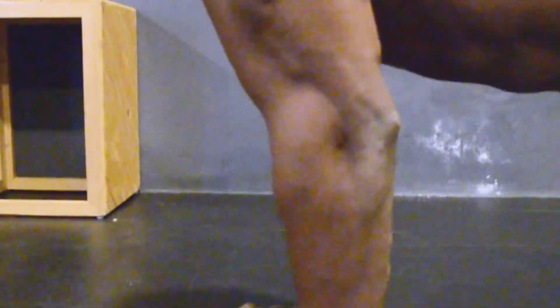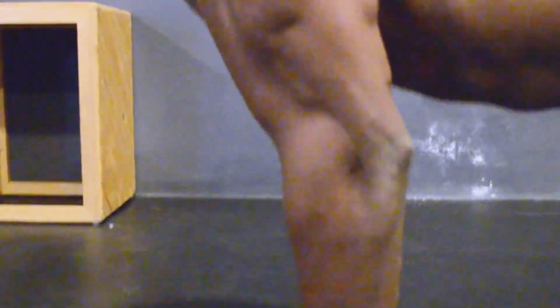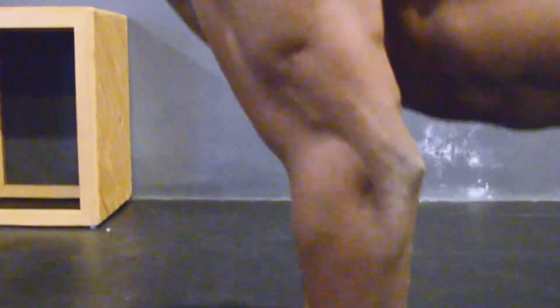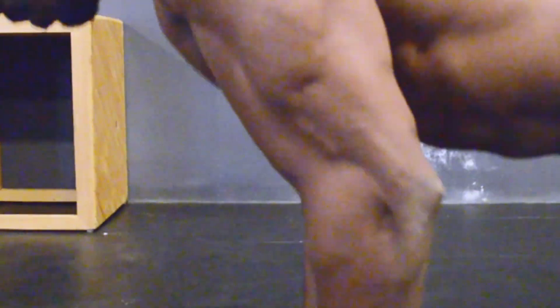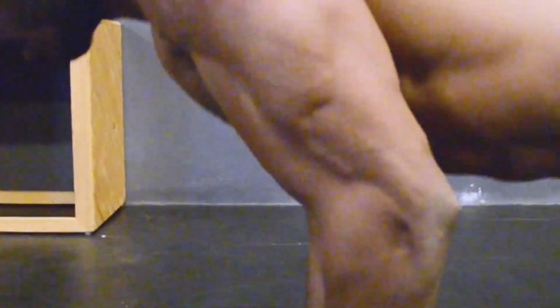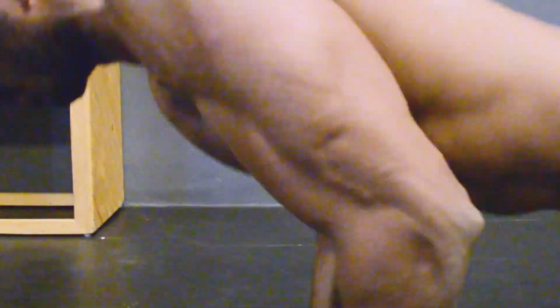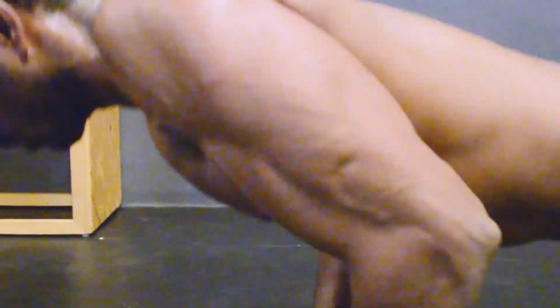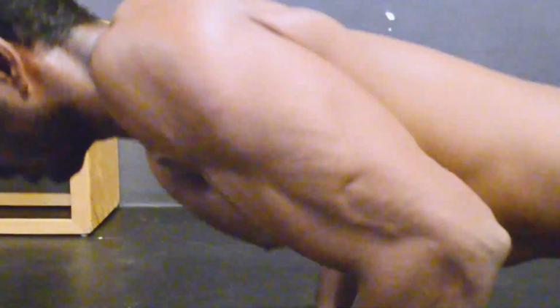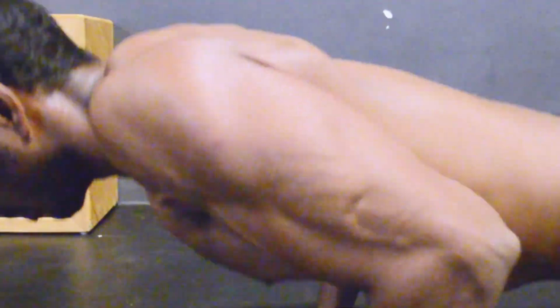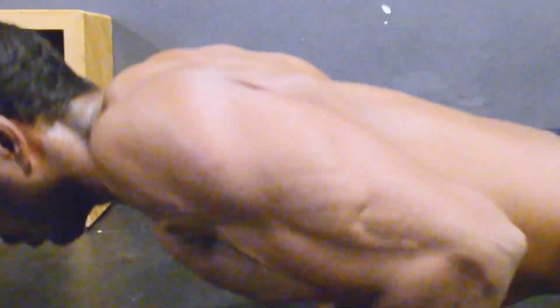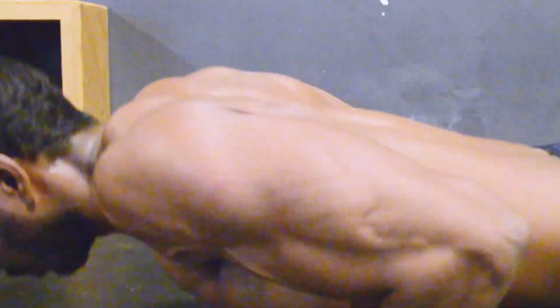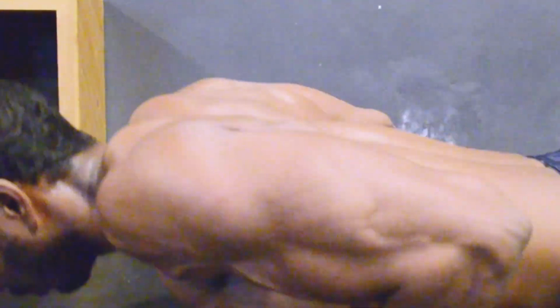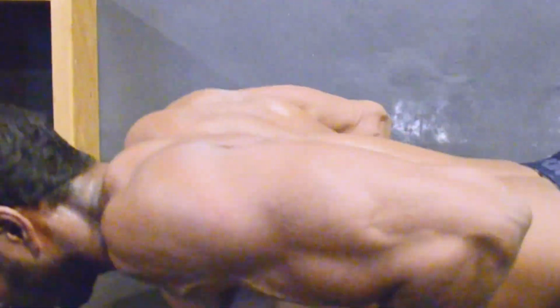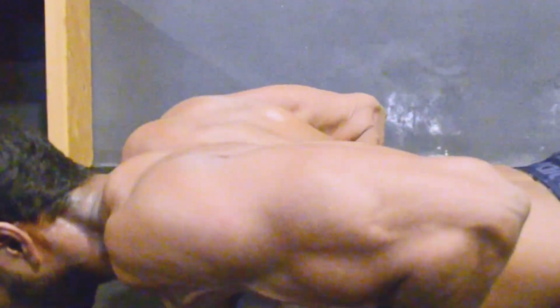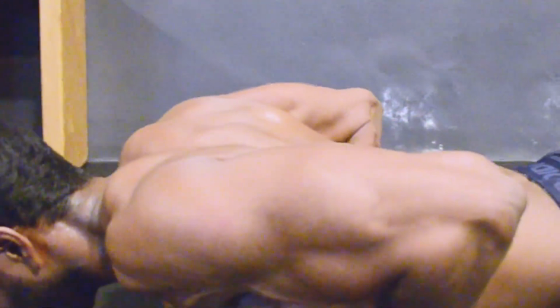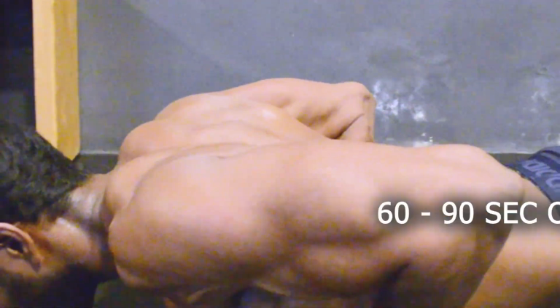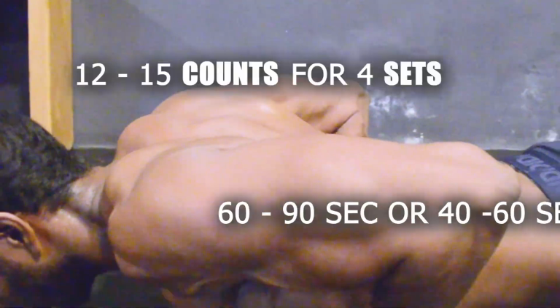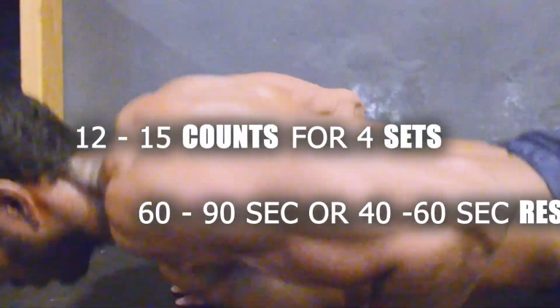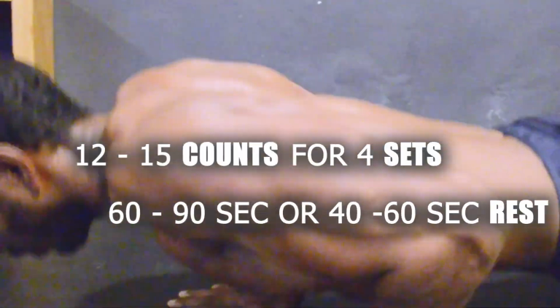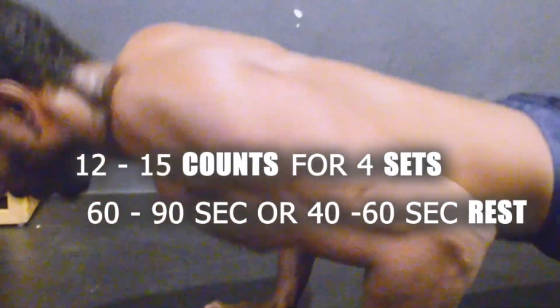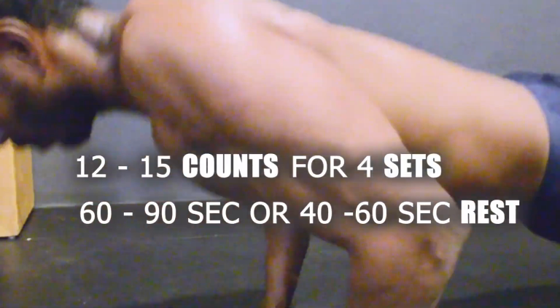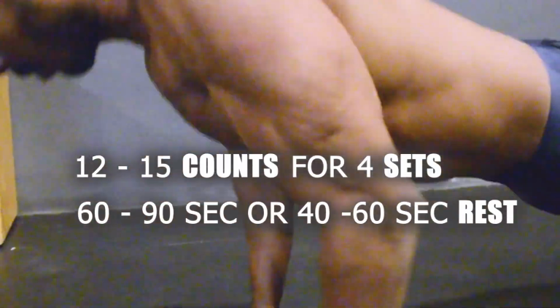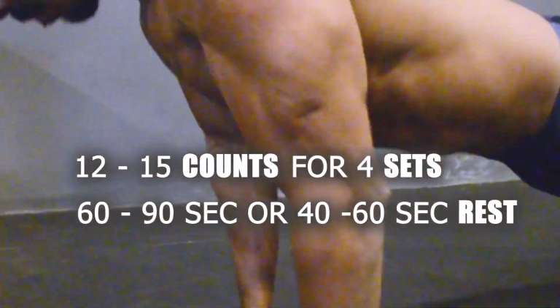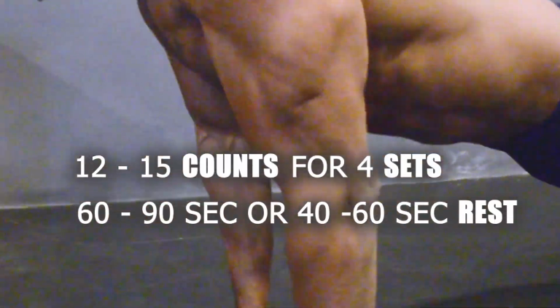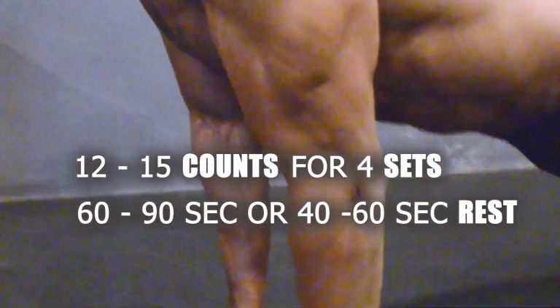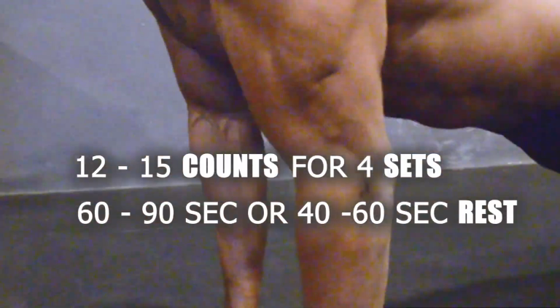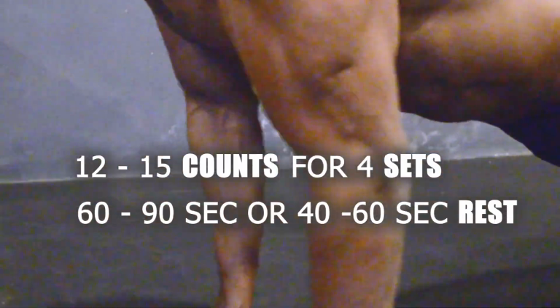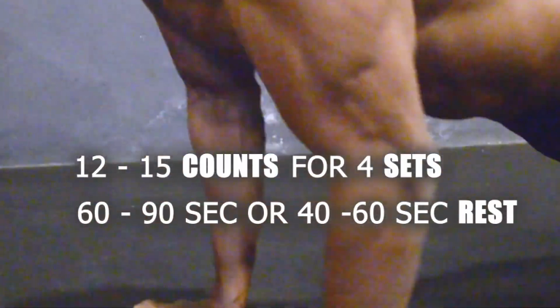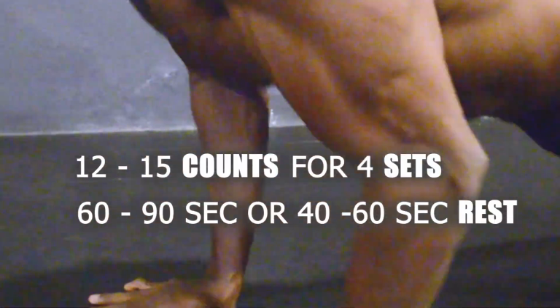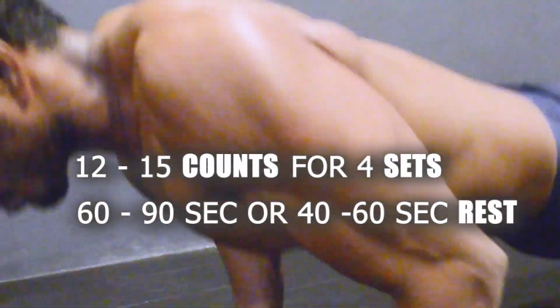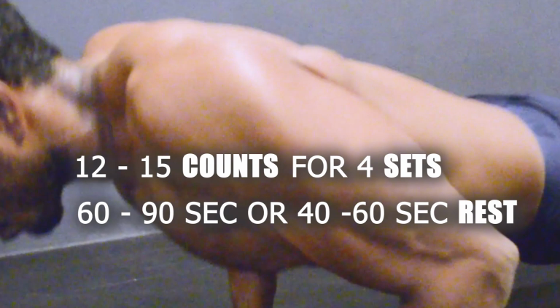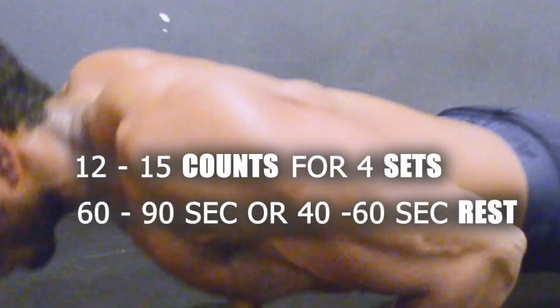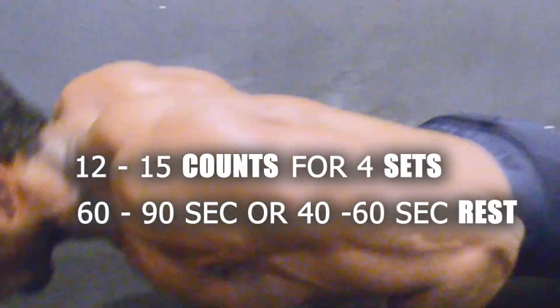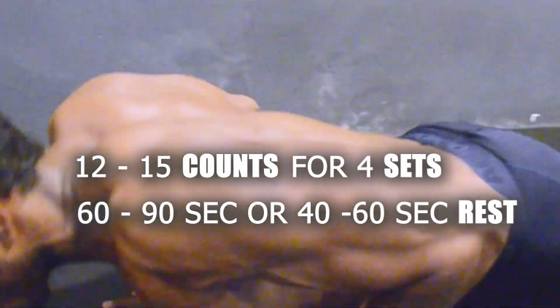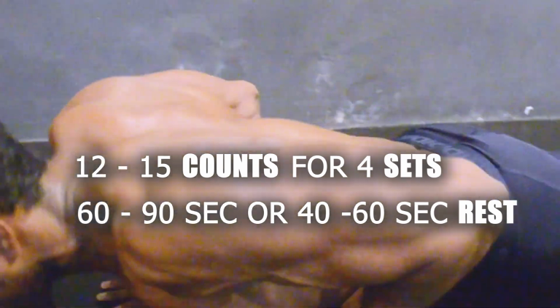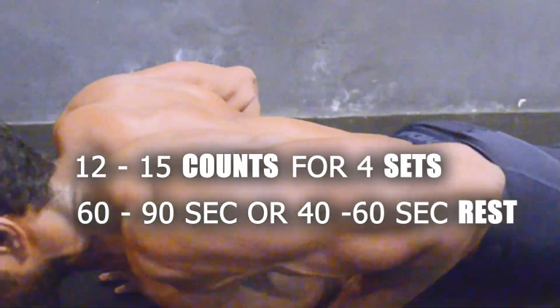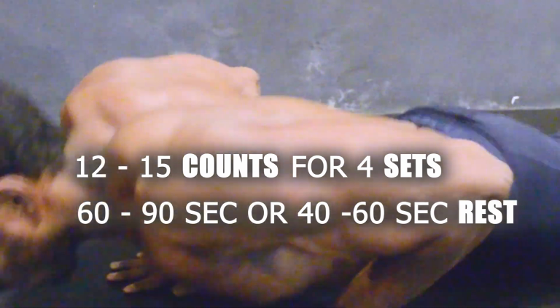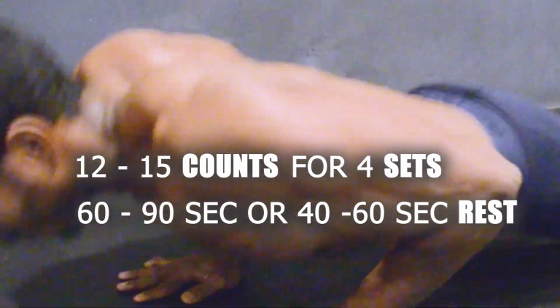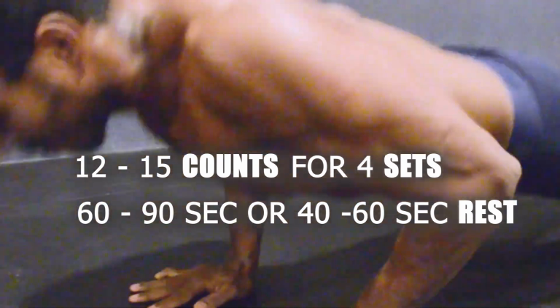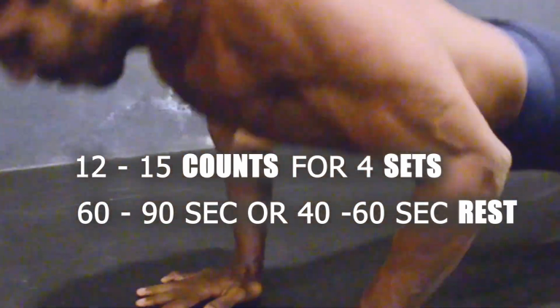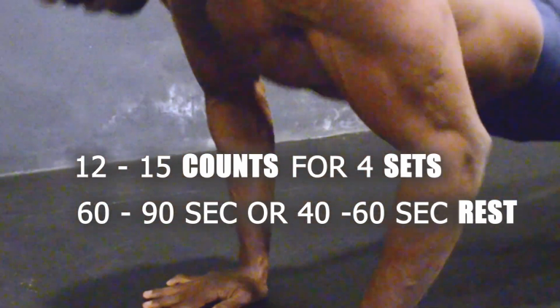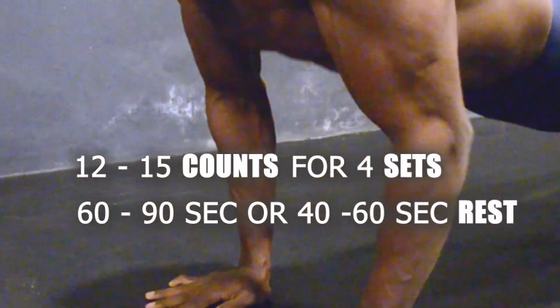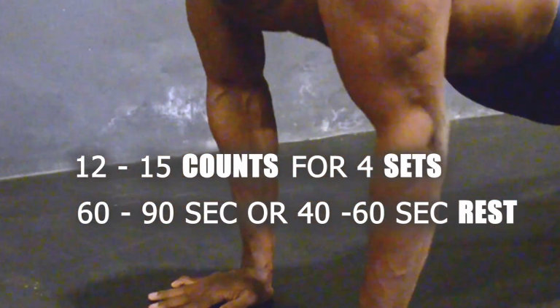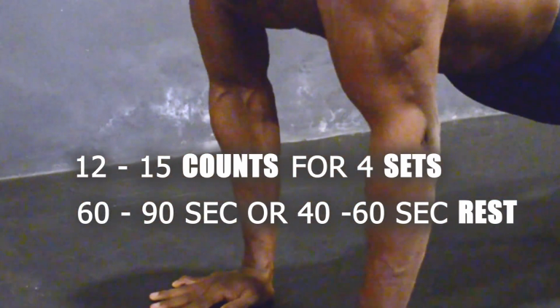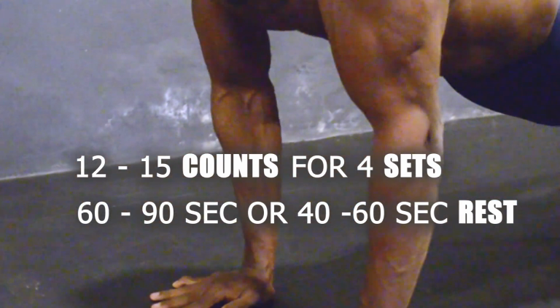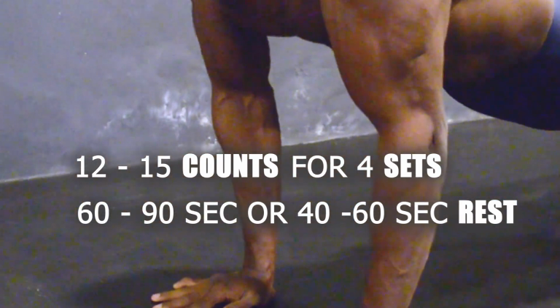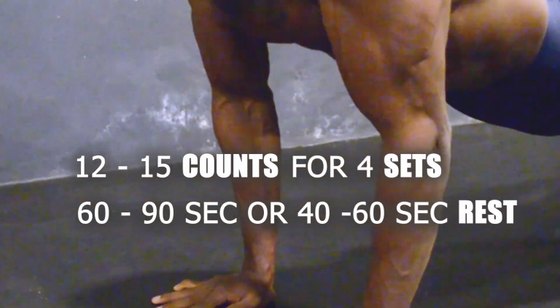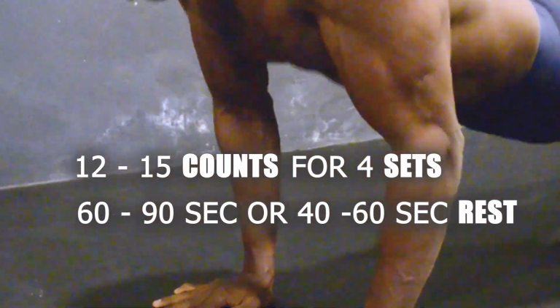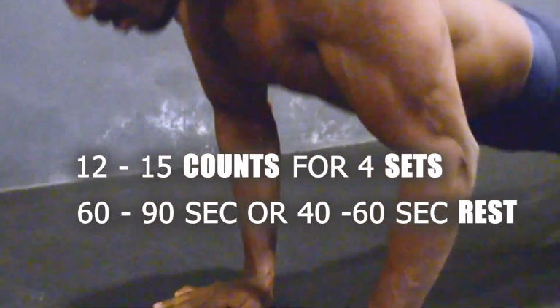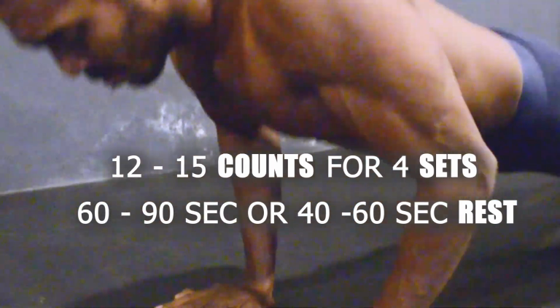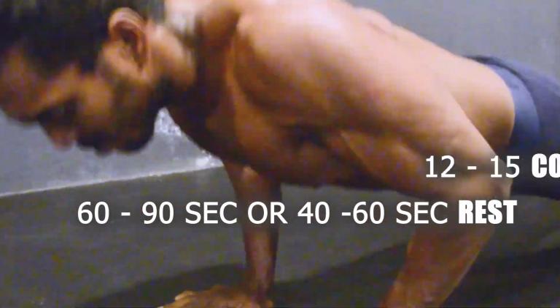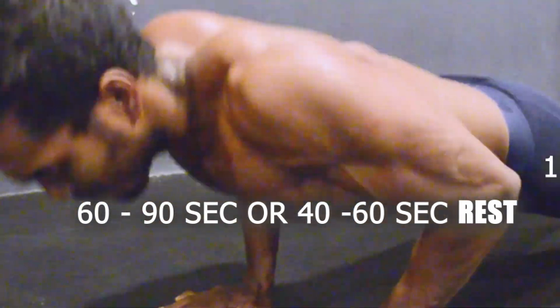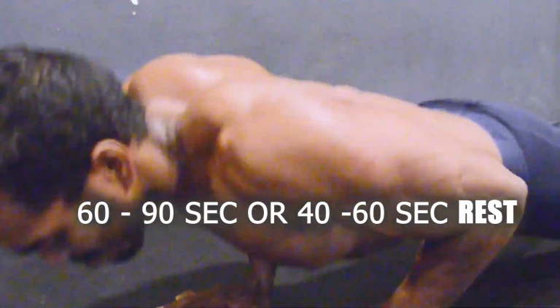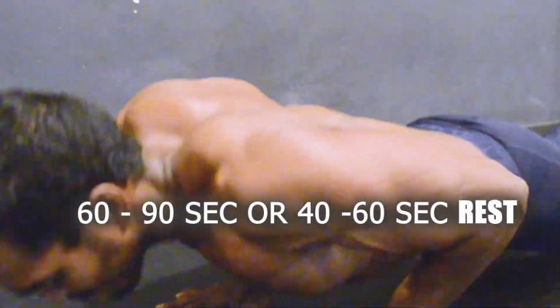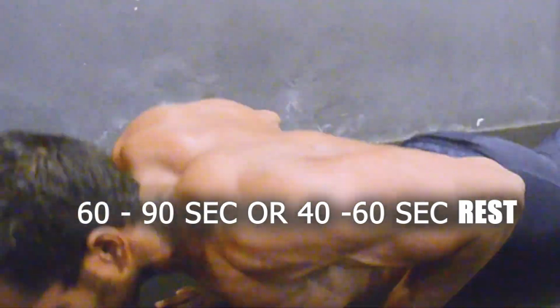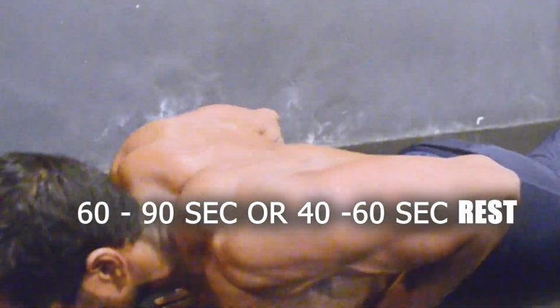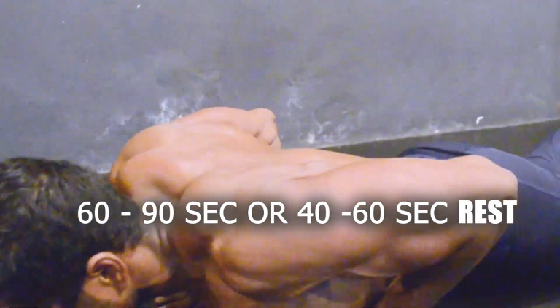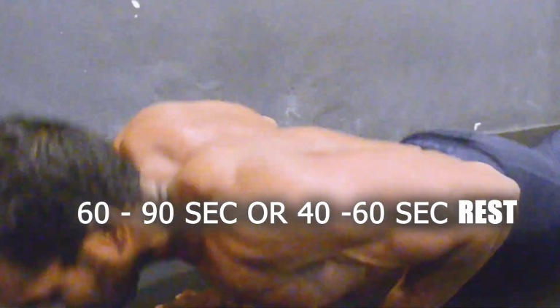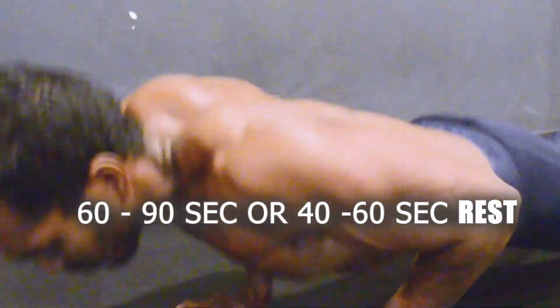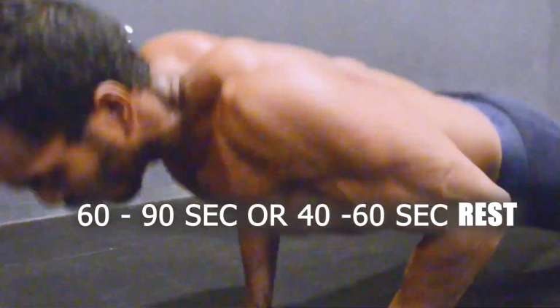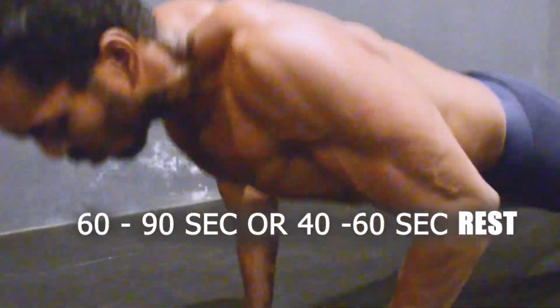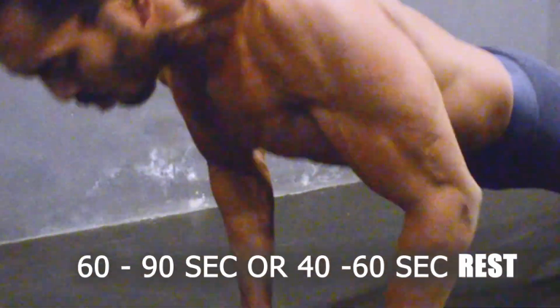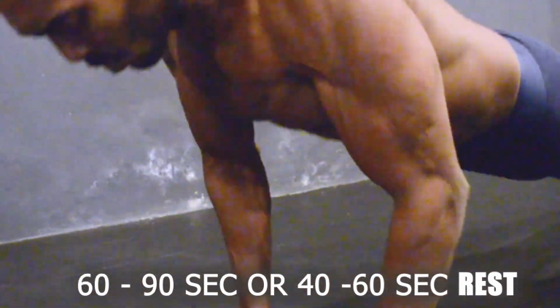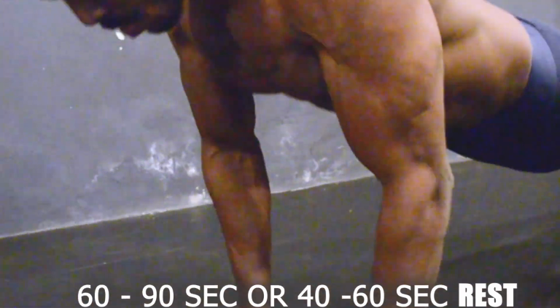Each workout should be done for 12 to 15 reps for 4 sets. You can take 60 to 90 seconds or 40 to 60 seconds of rest according to the intensity and muscle fatigue.